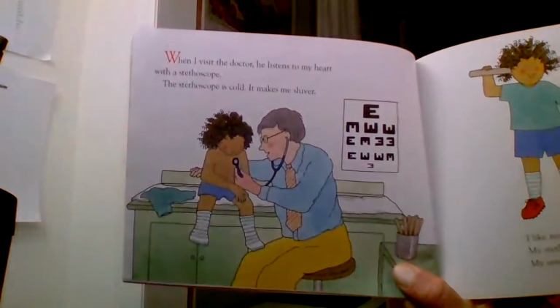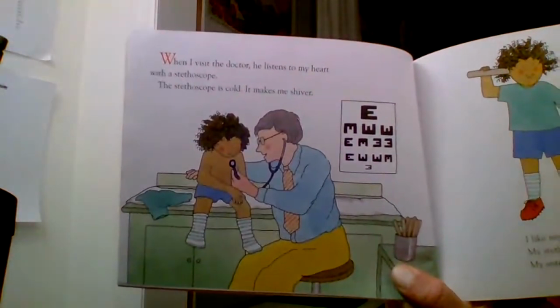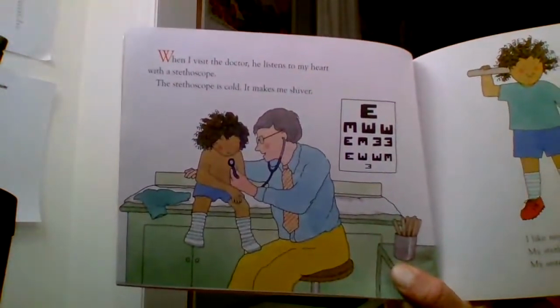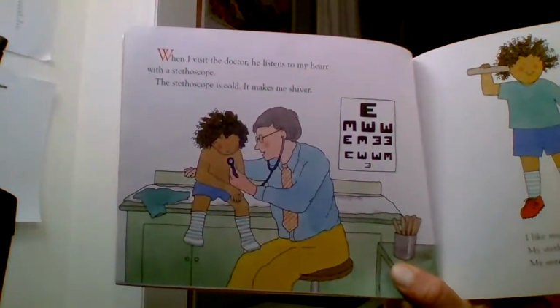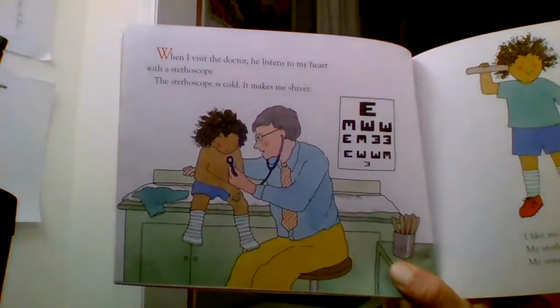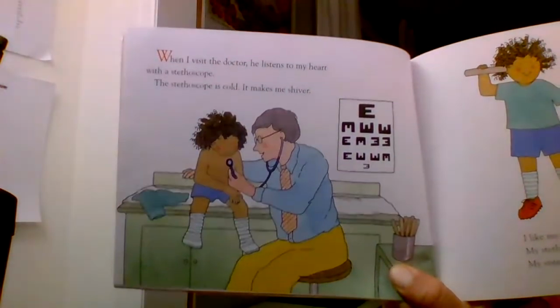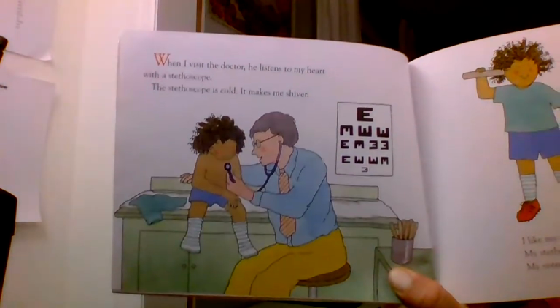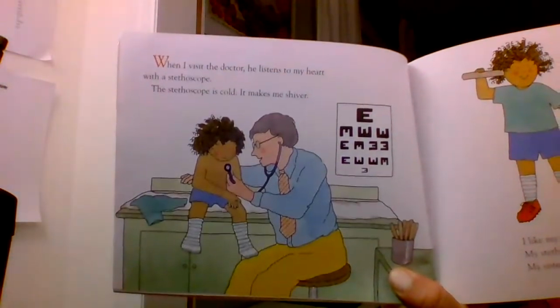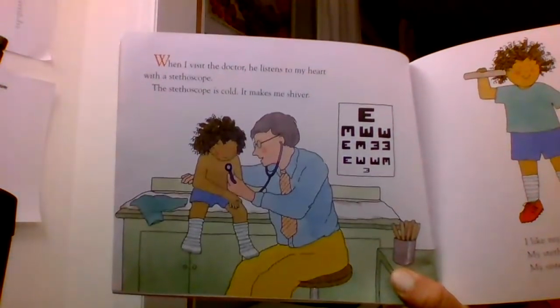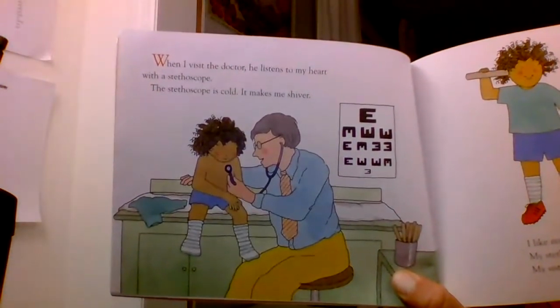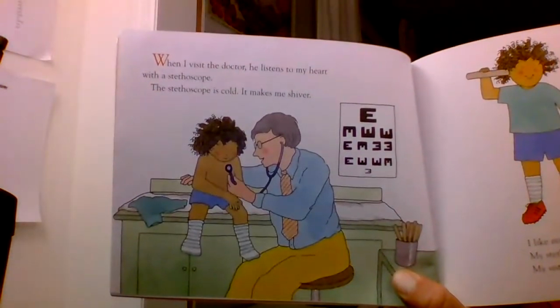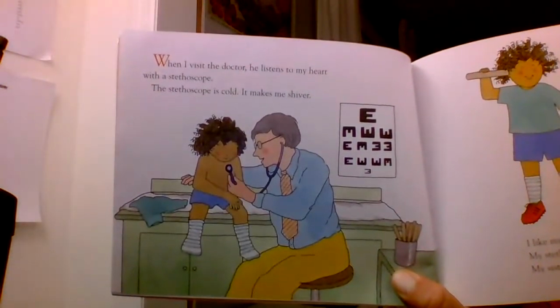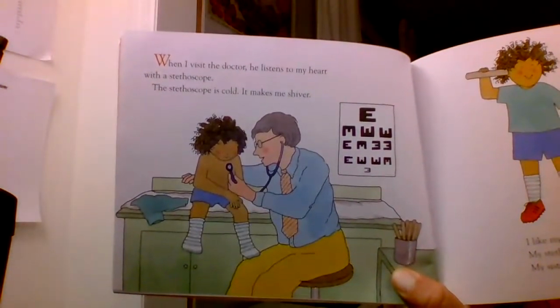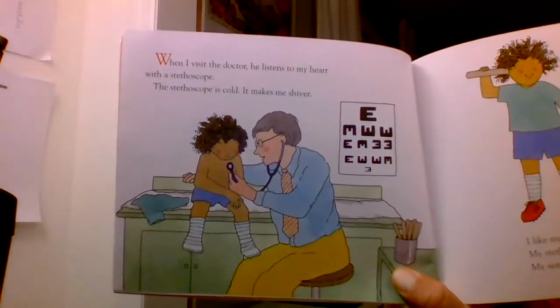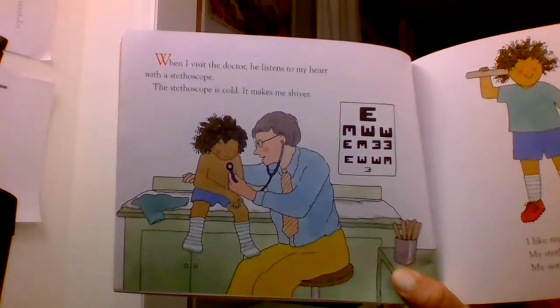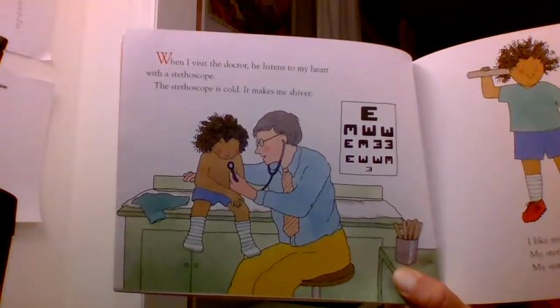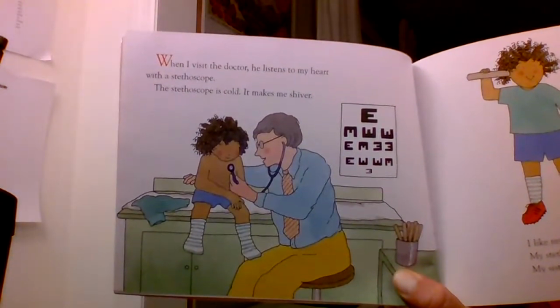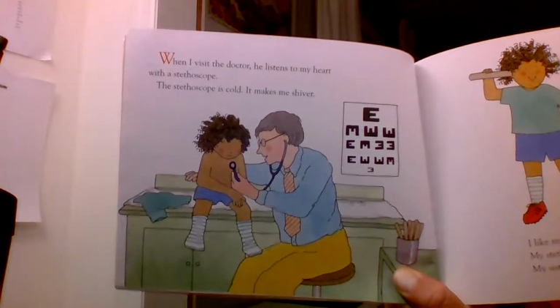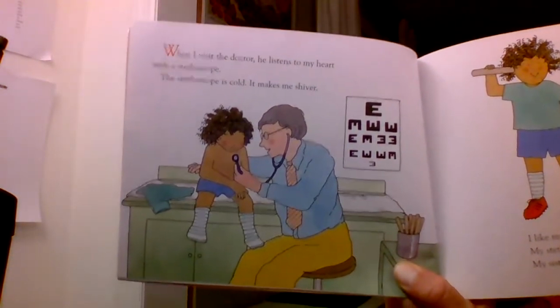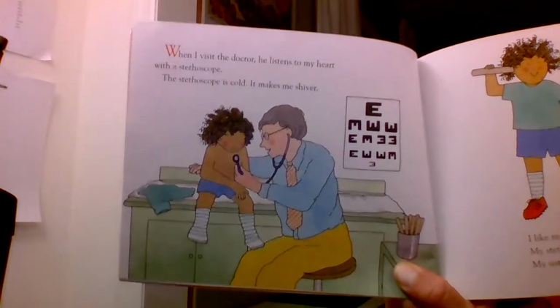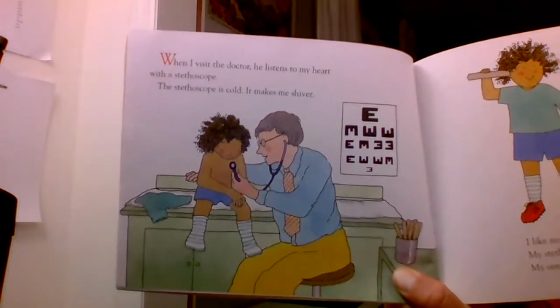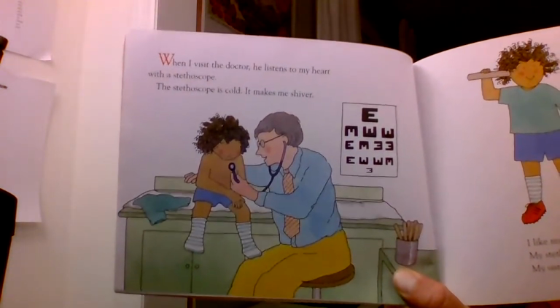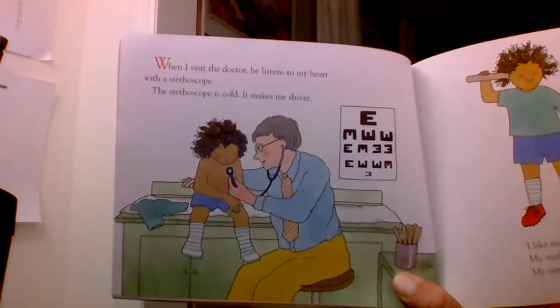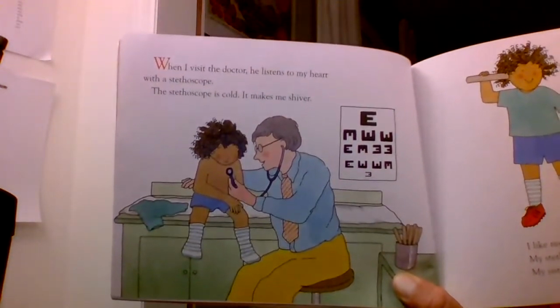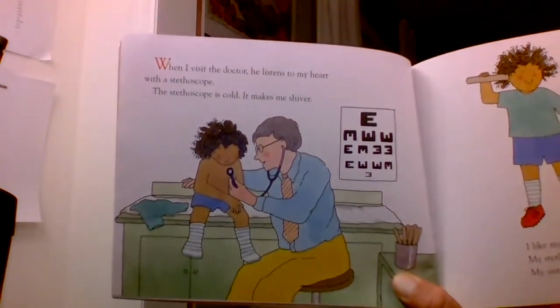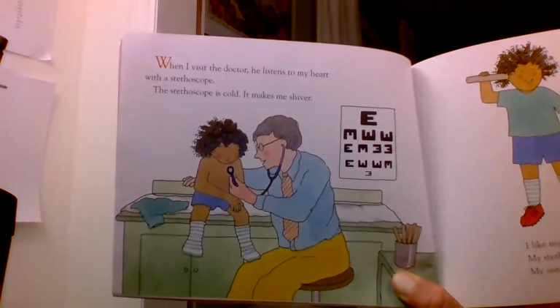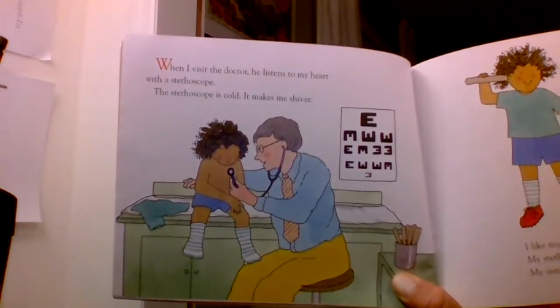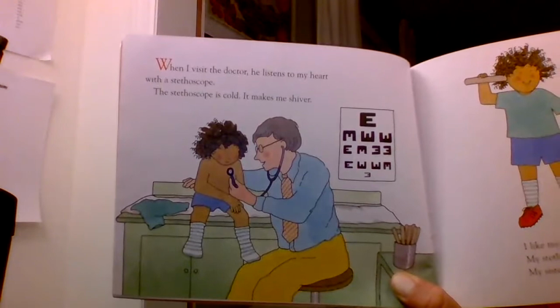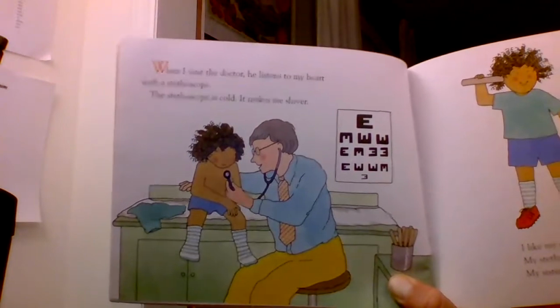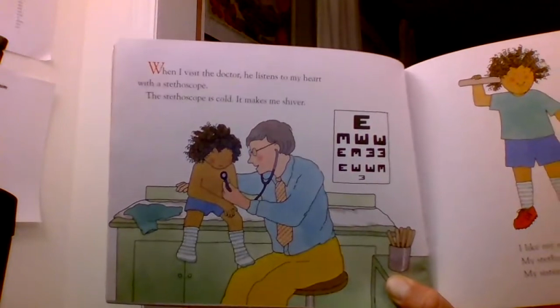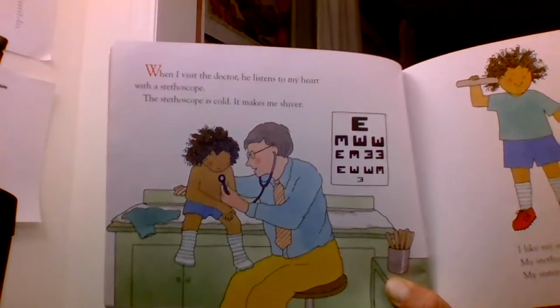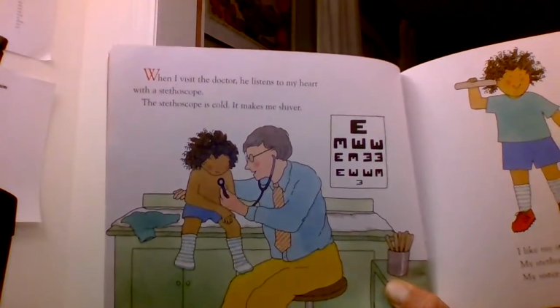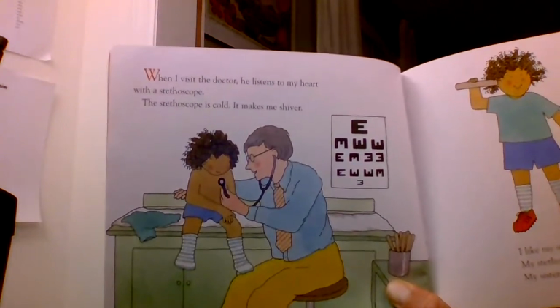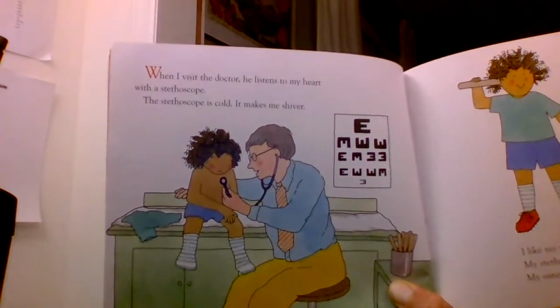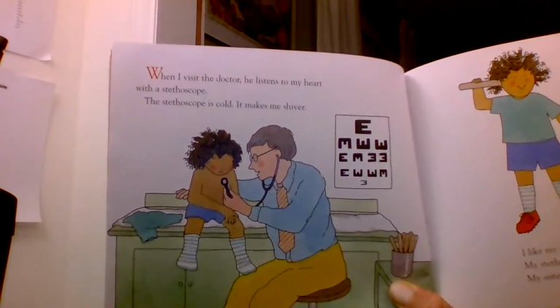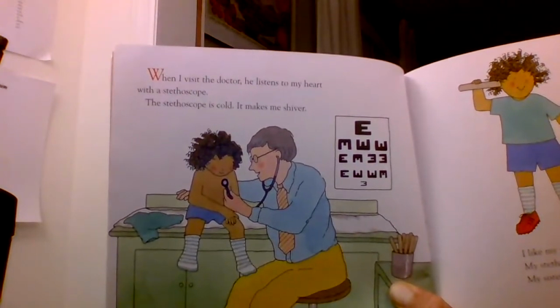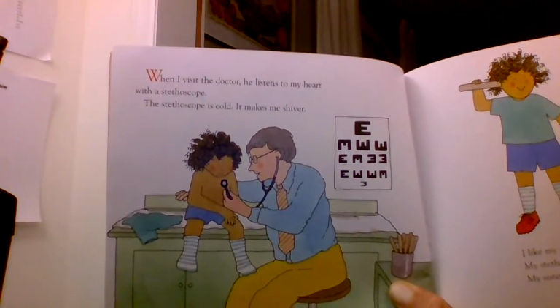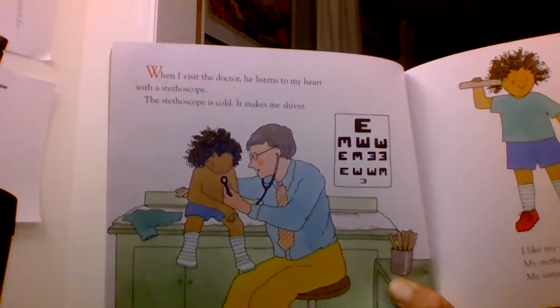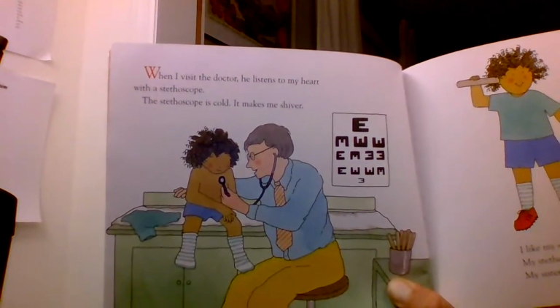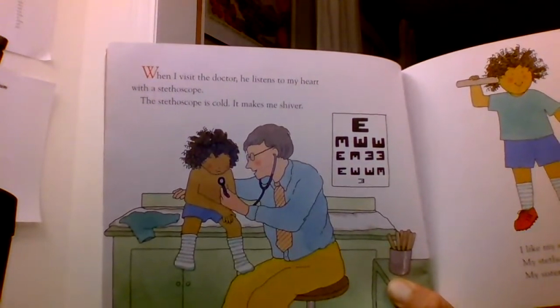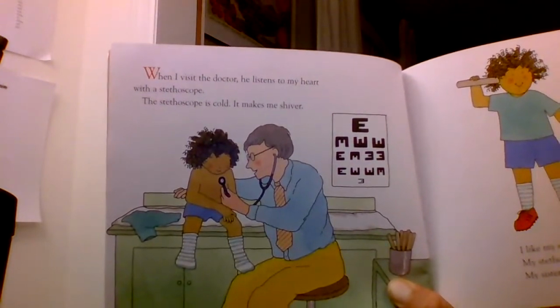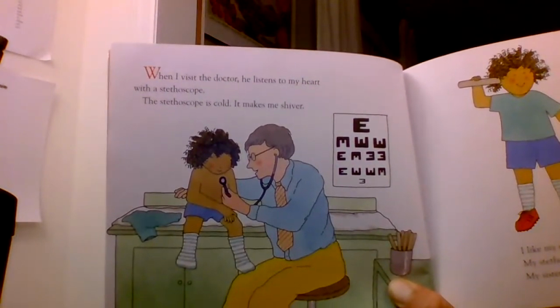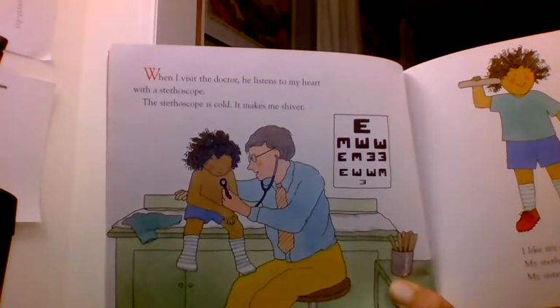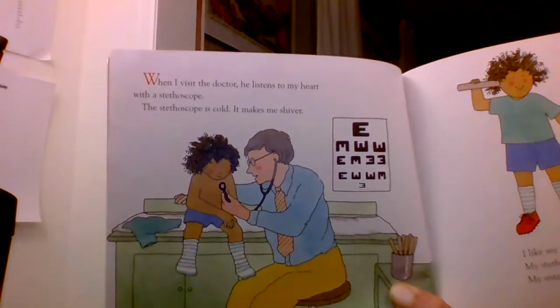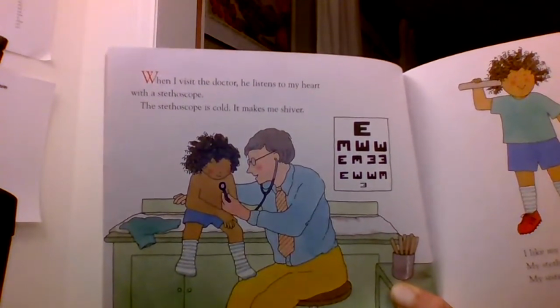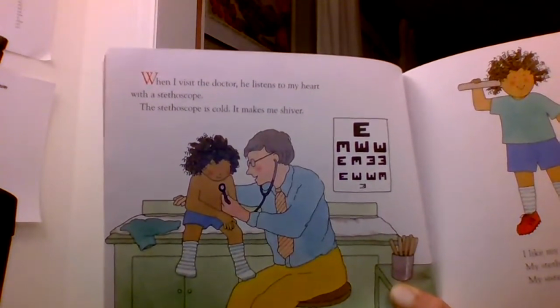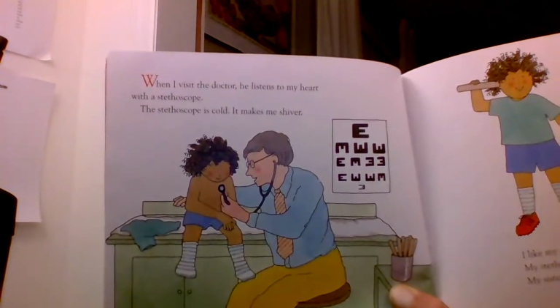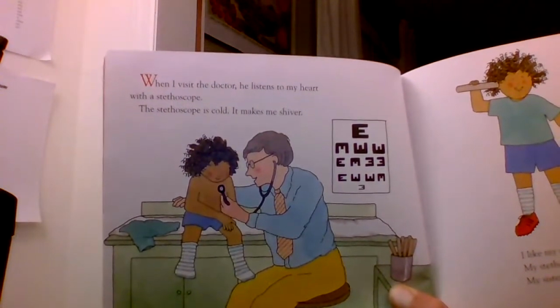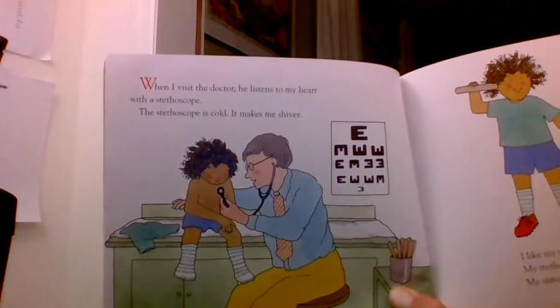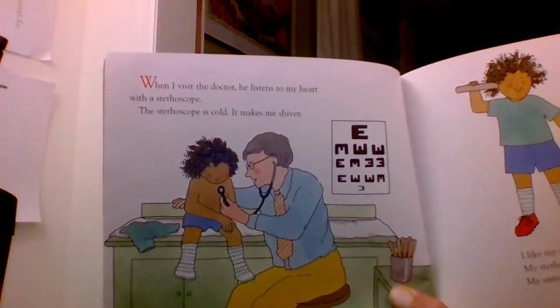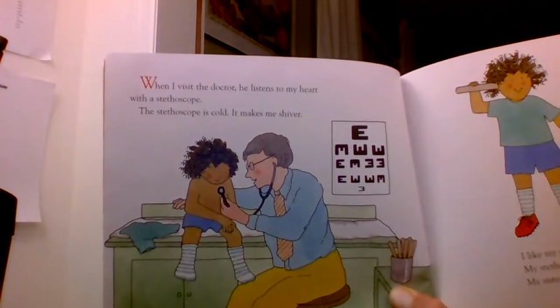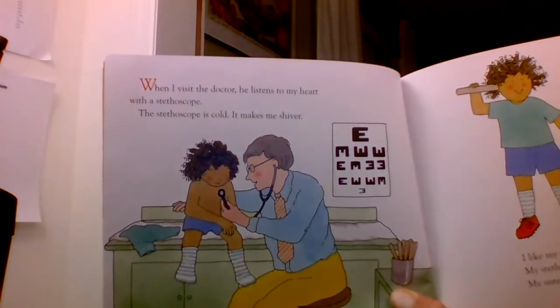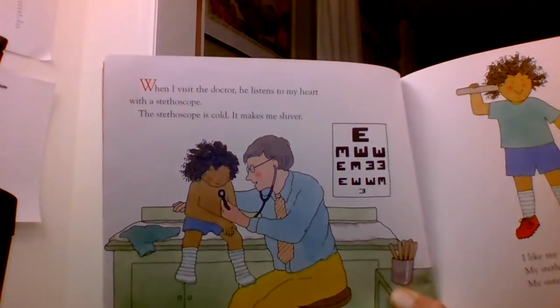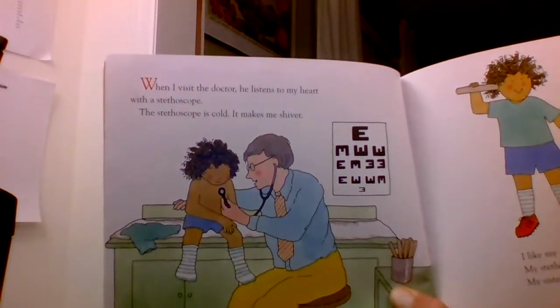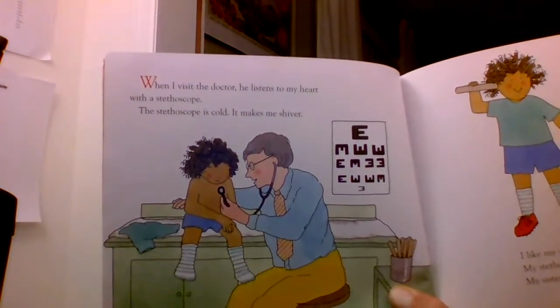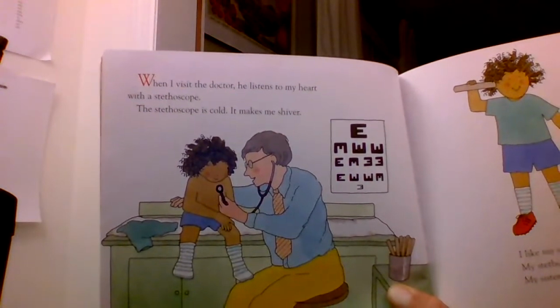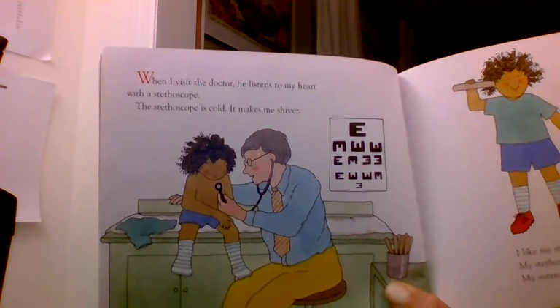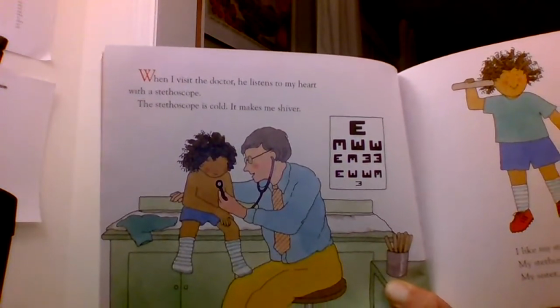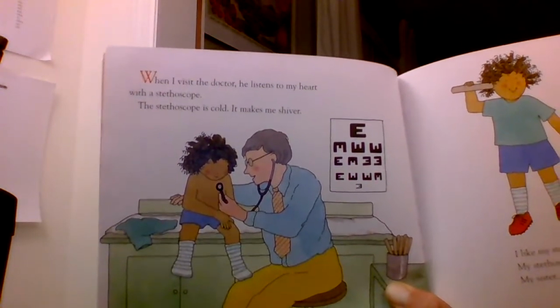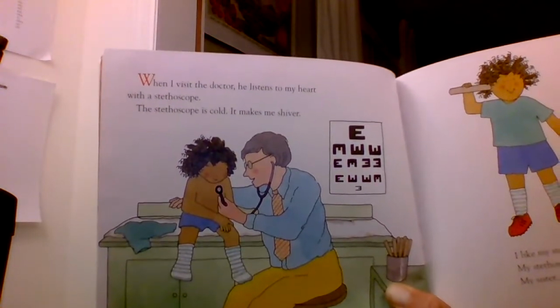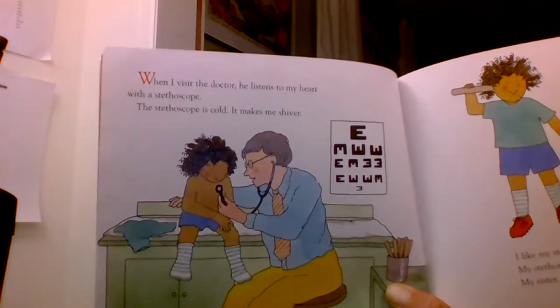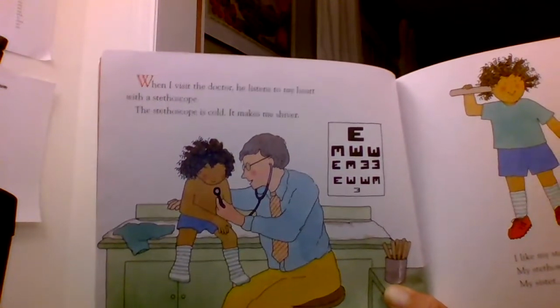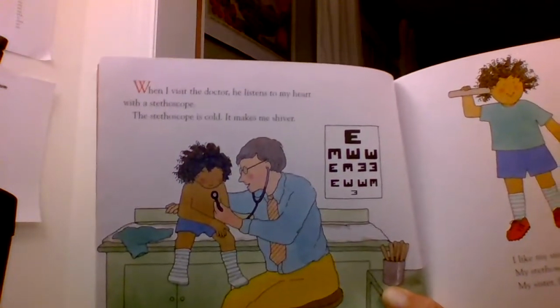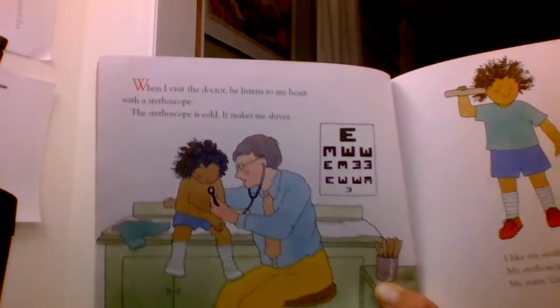When I visit the doctor, he listens to my heart with a stethoscope. A stethoscope is cold. It makes me shiver.